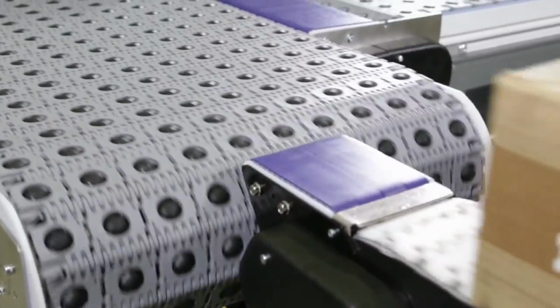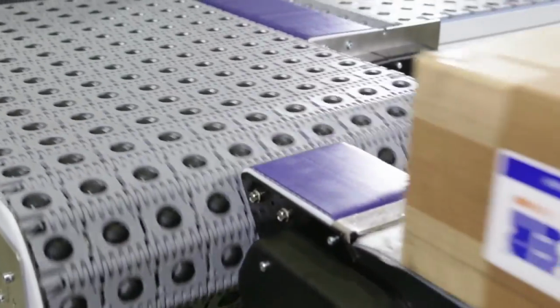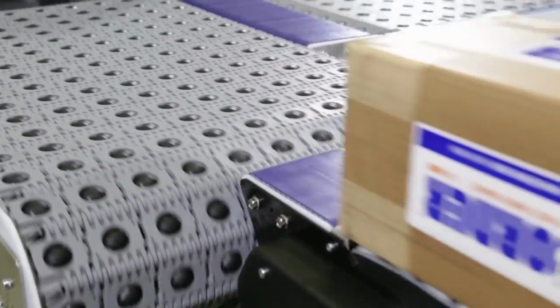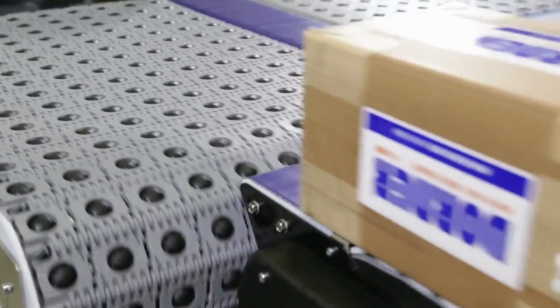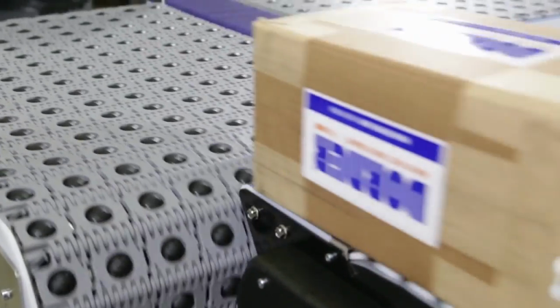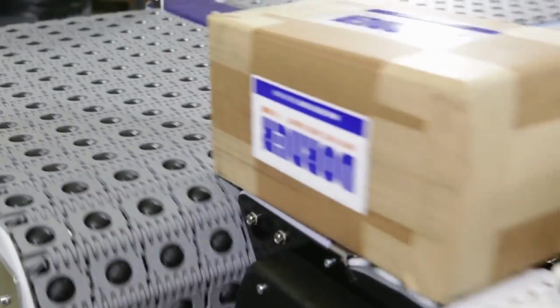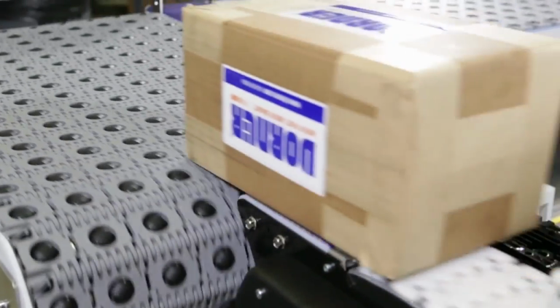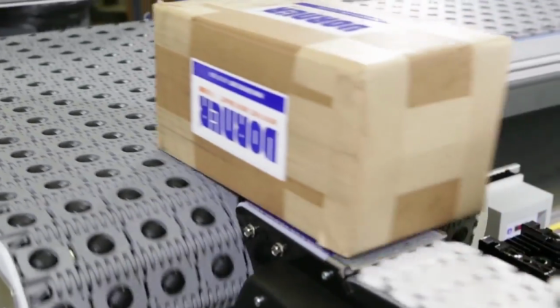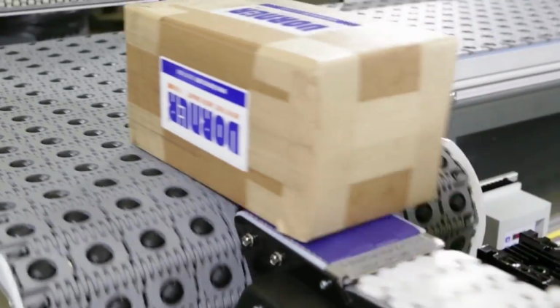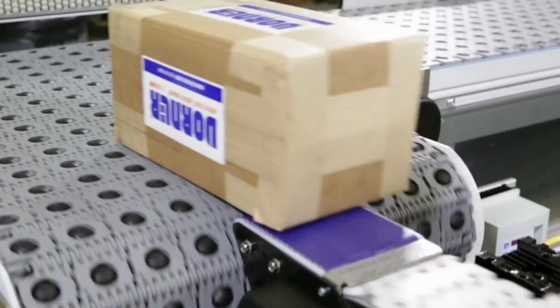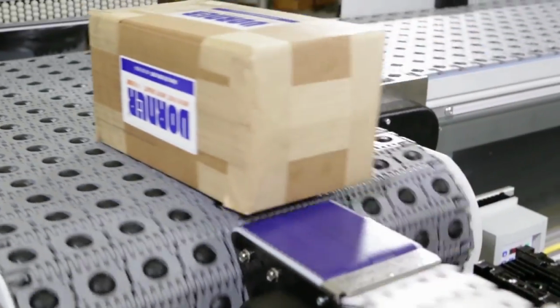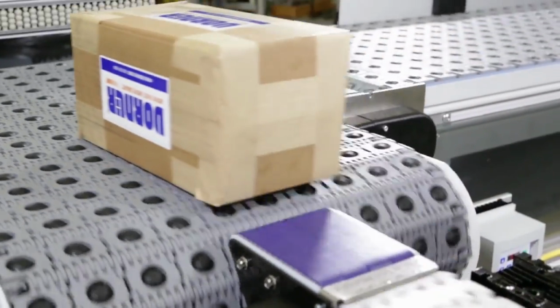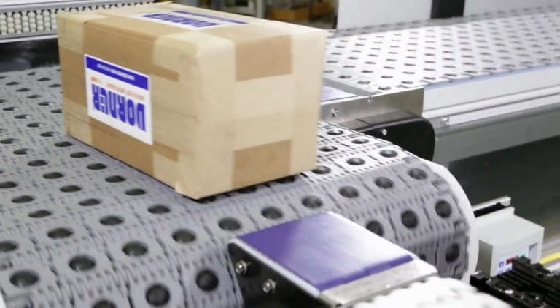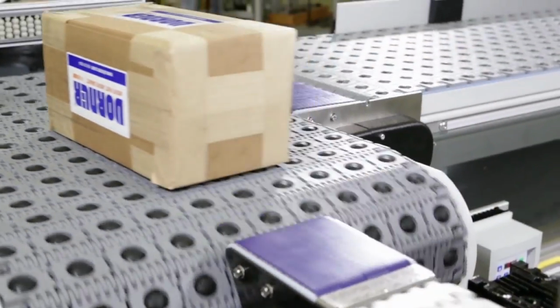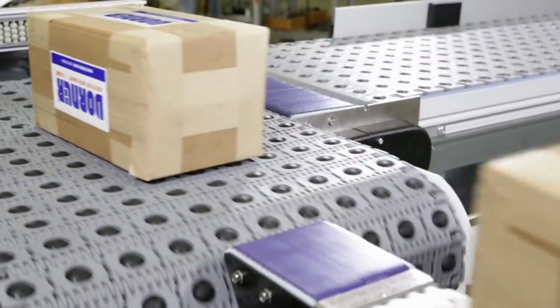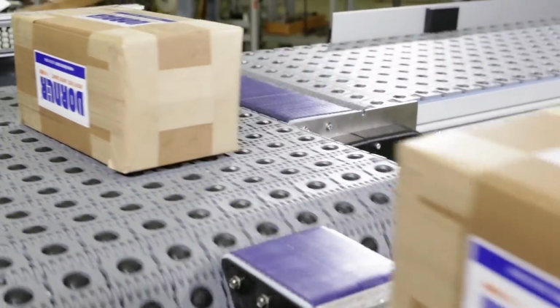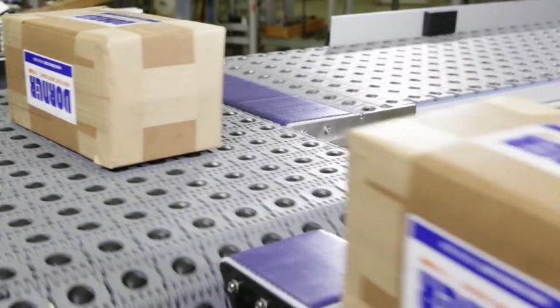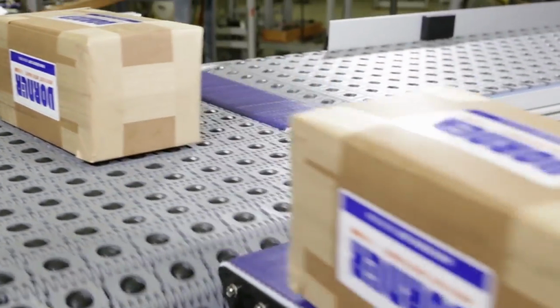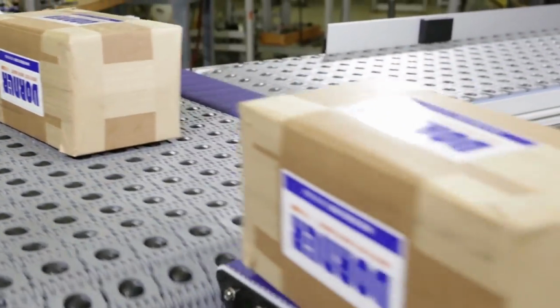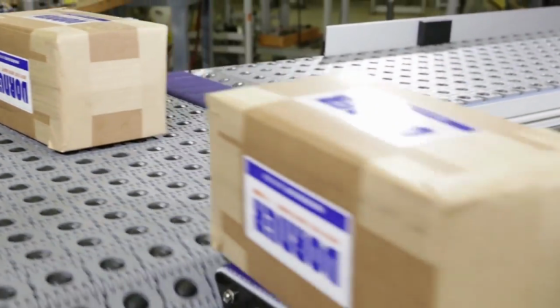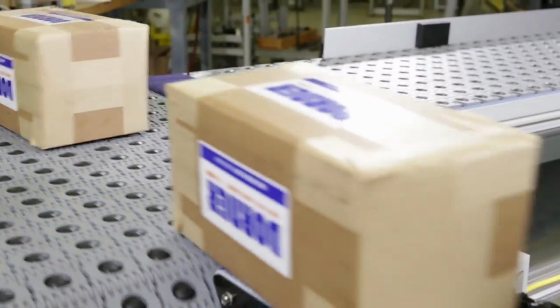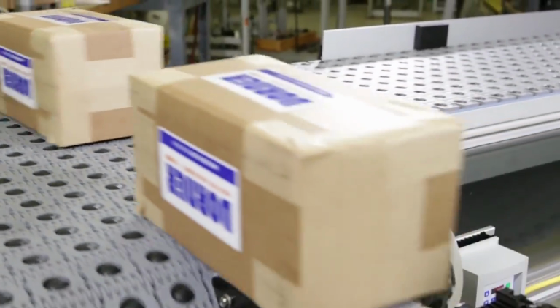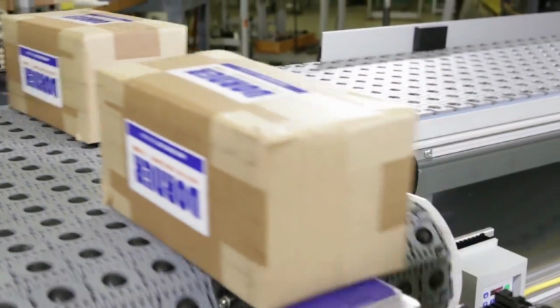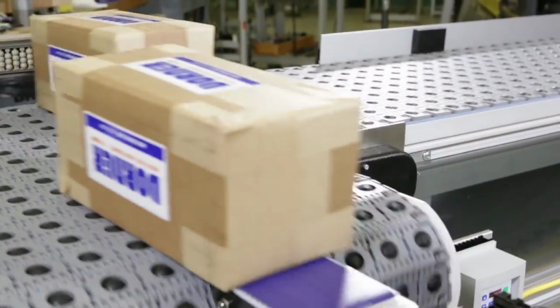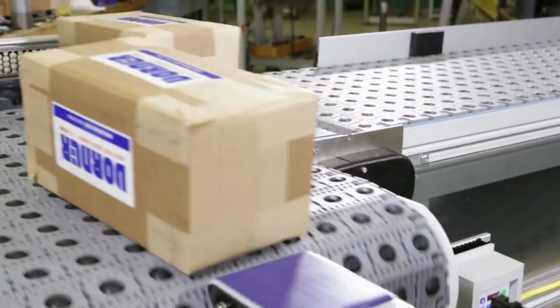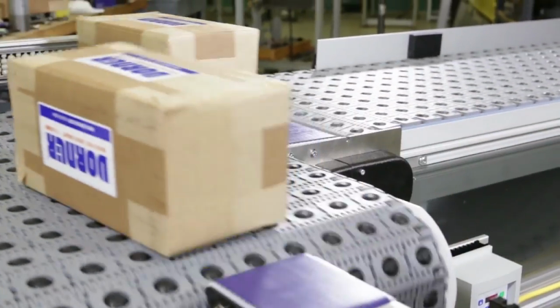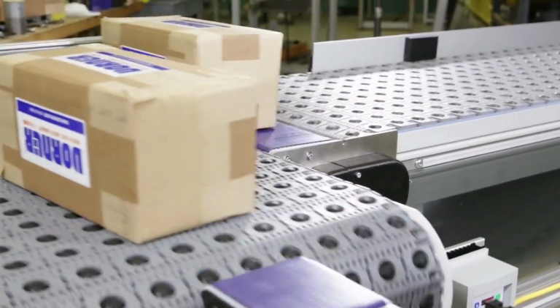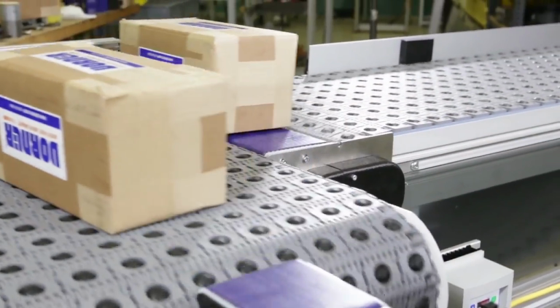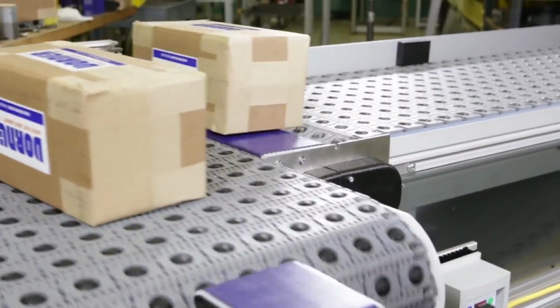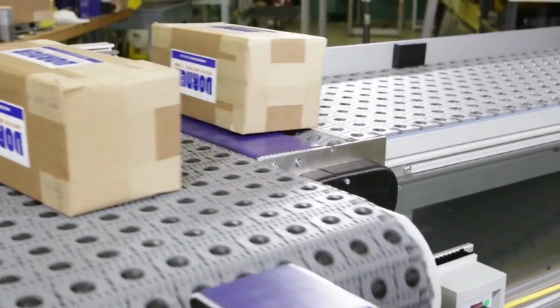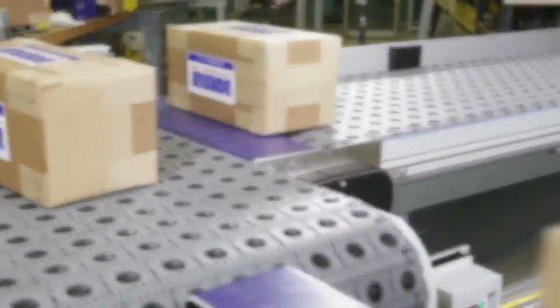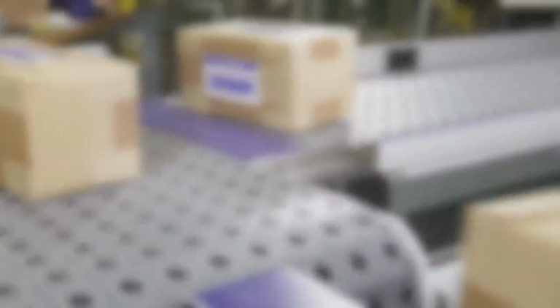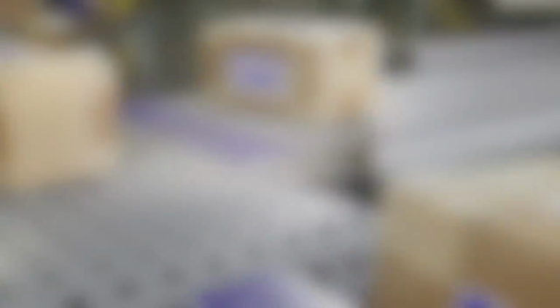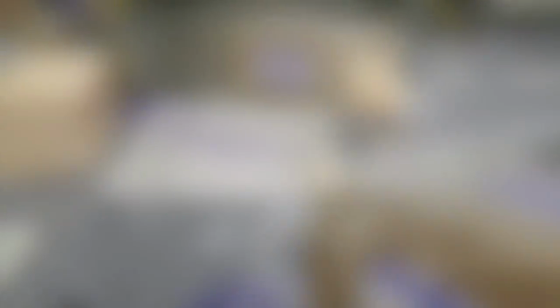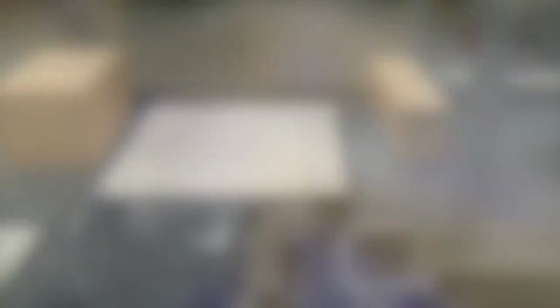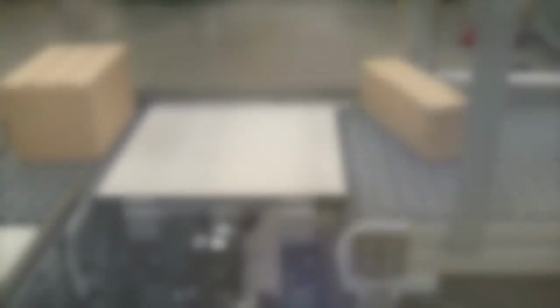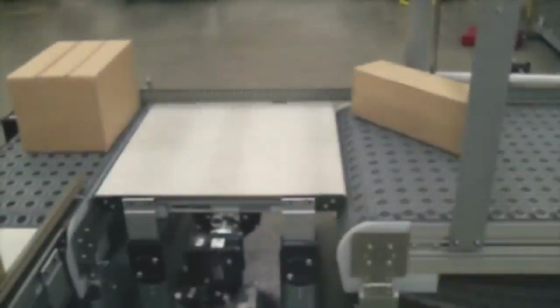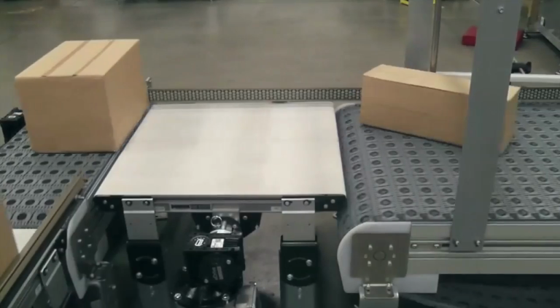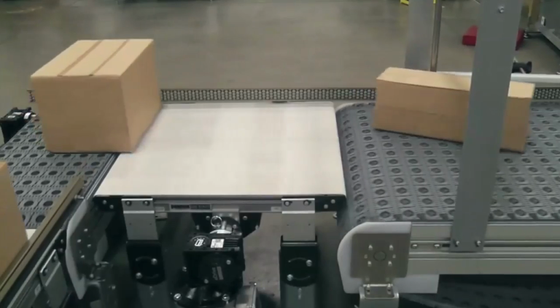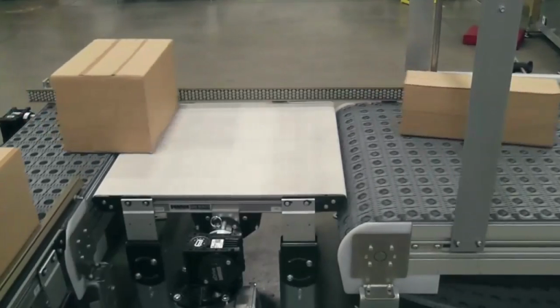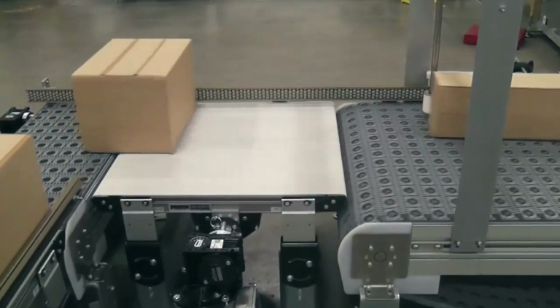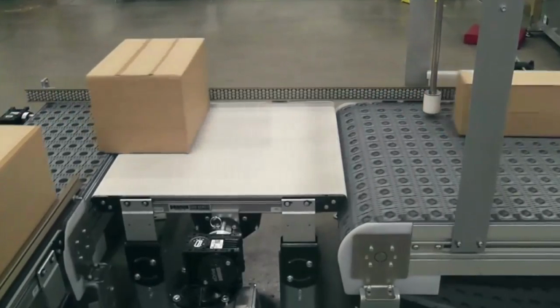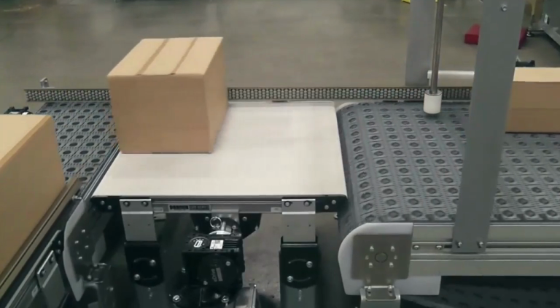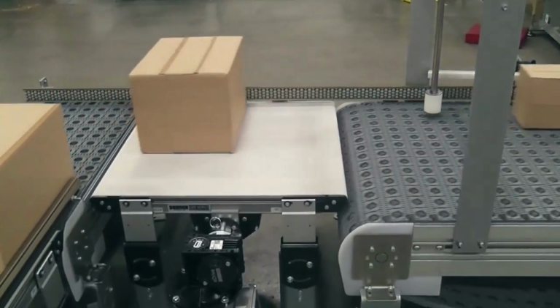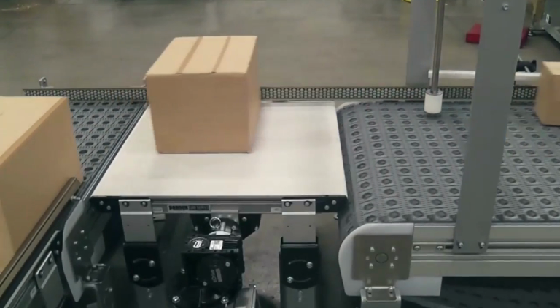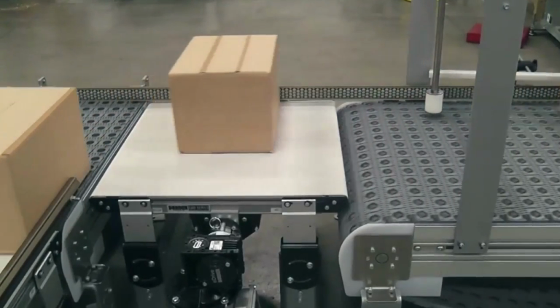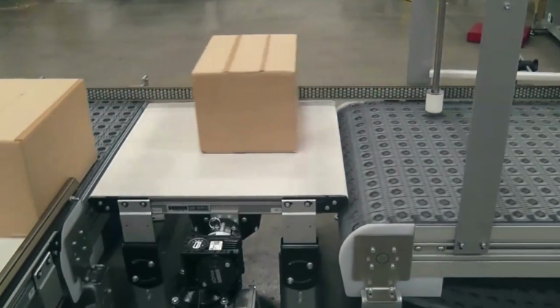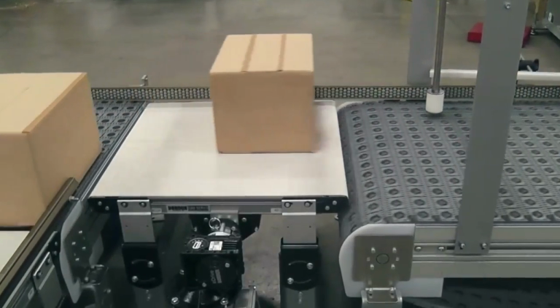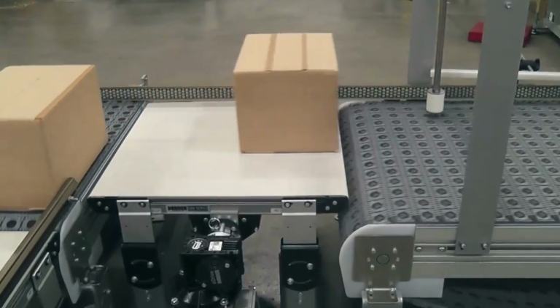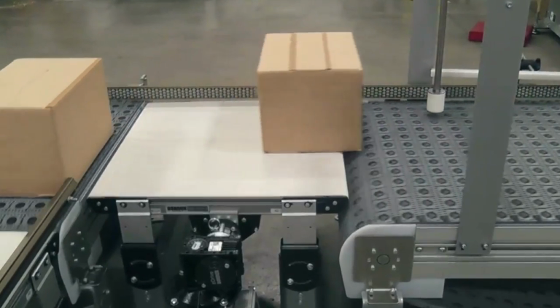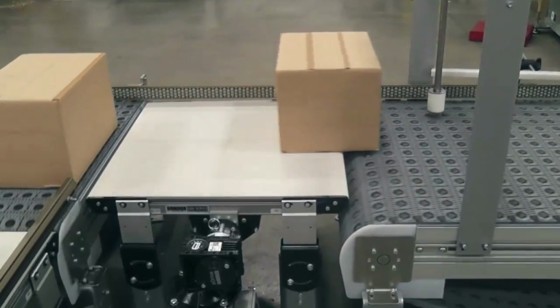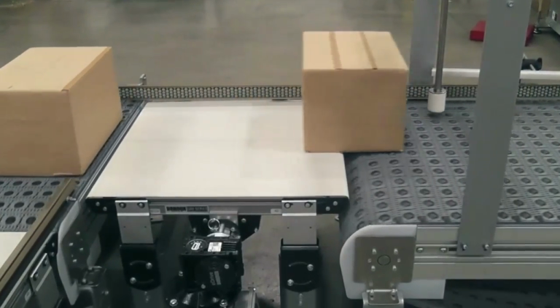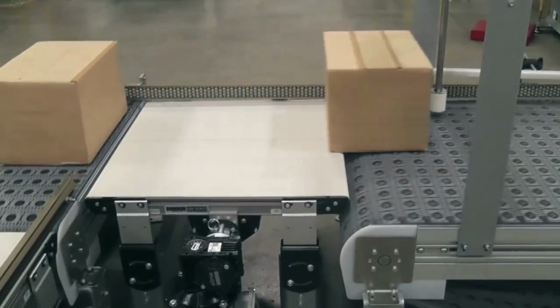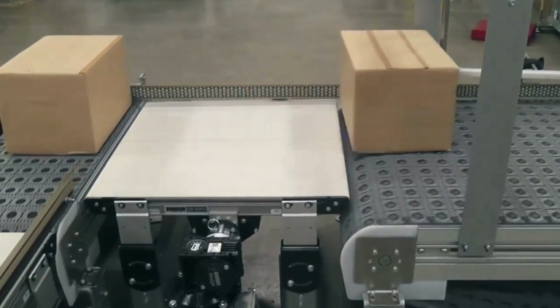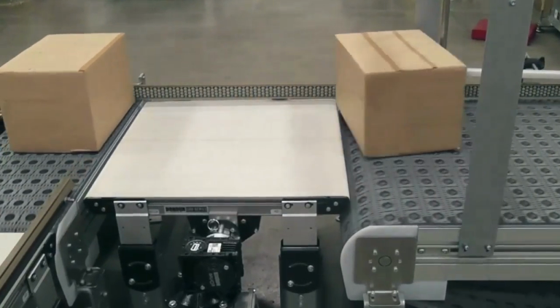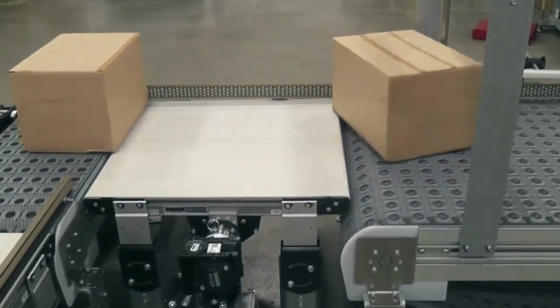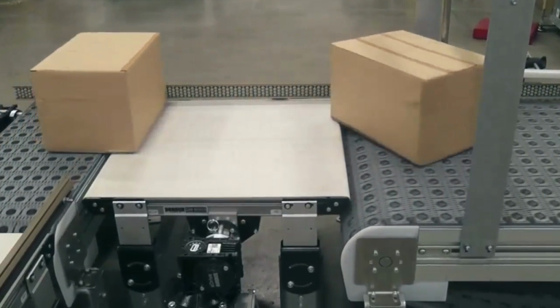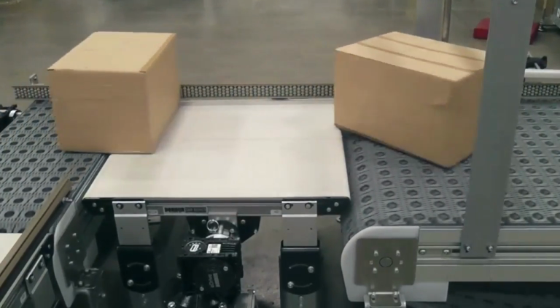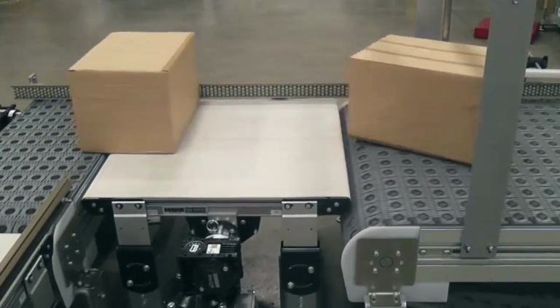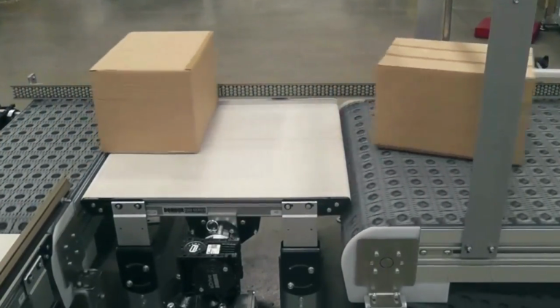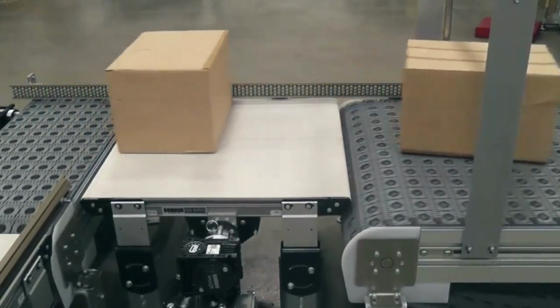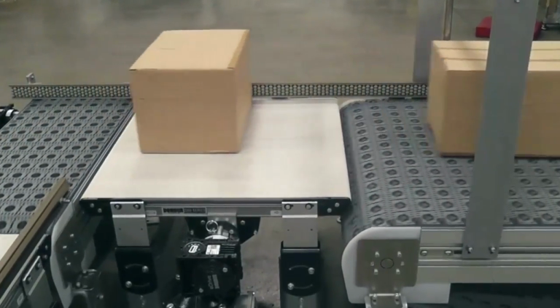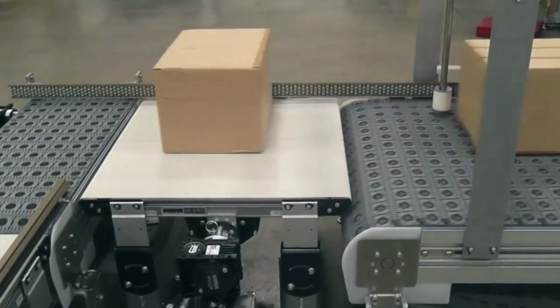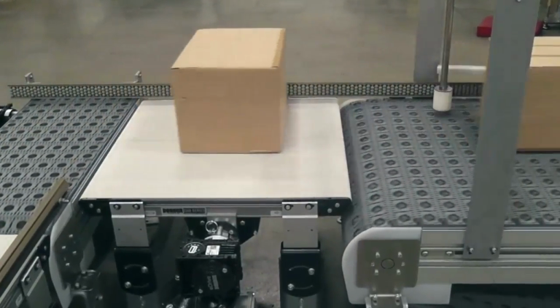3200 Series Conveyors with ARB Technology — innovative conveyance technology for merging, diverting, and aligning of product.